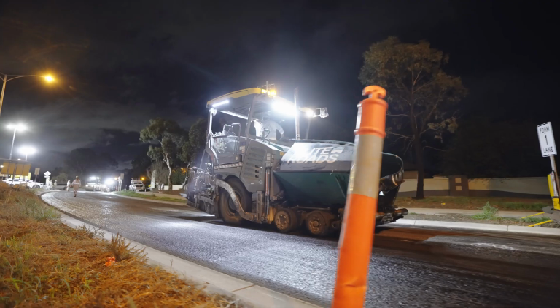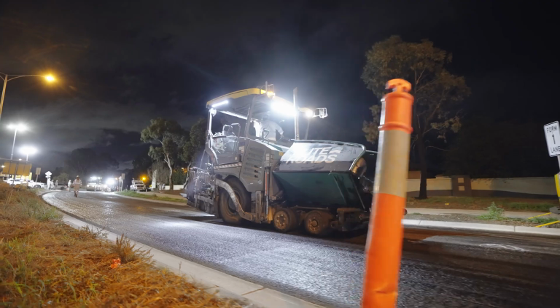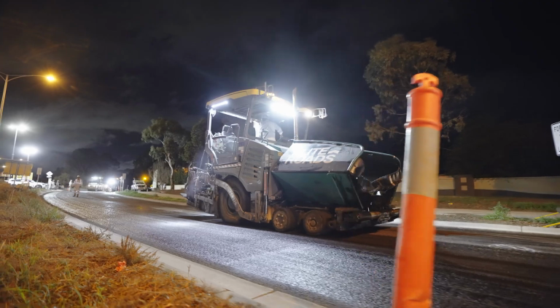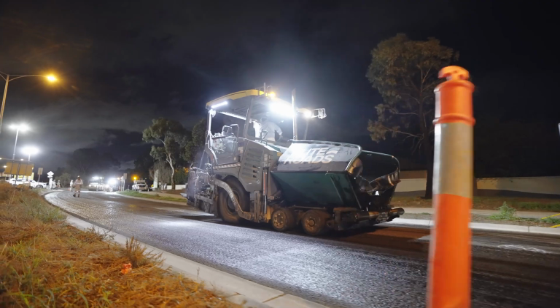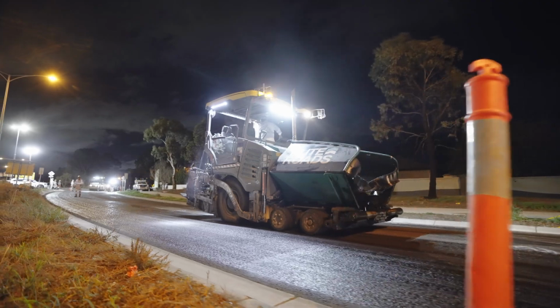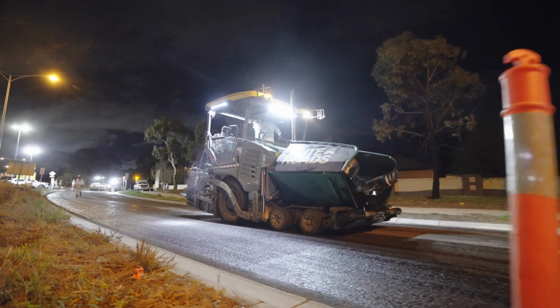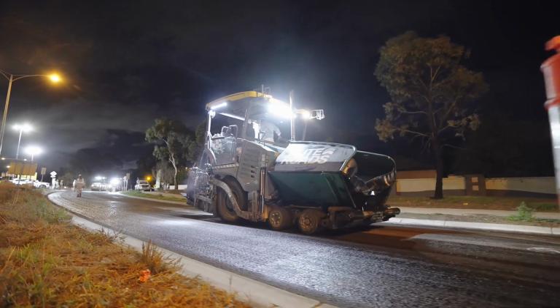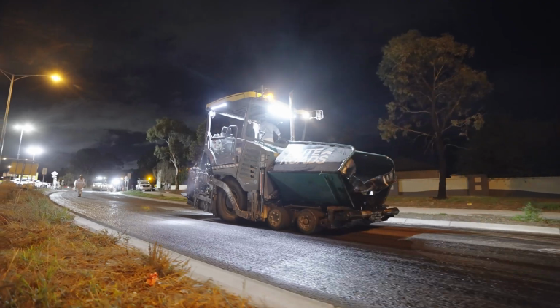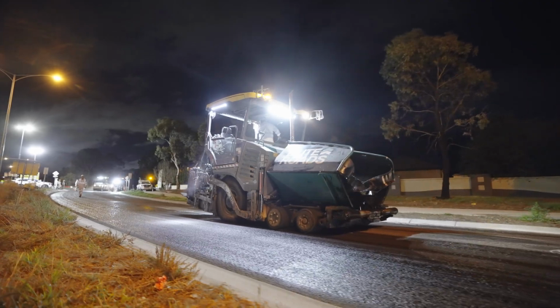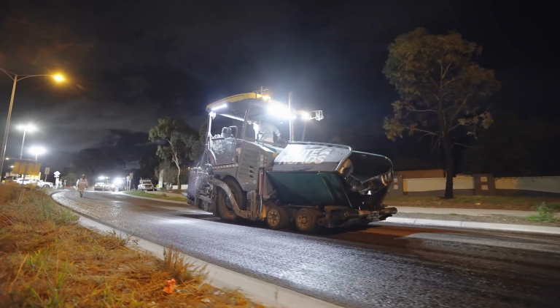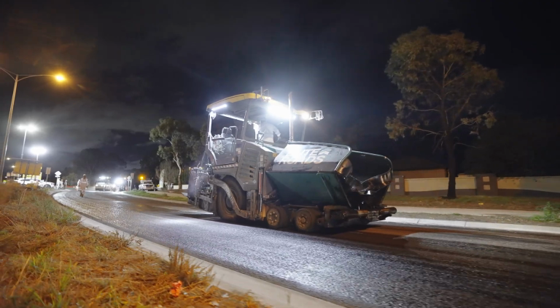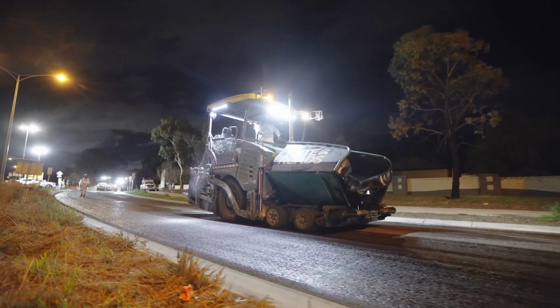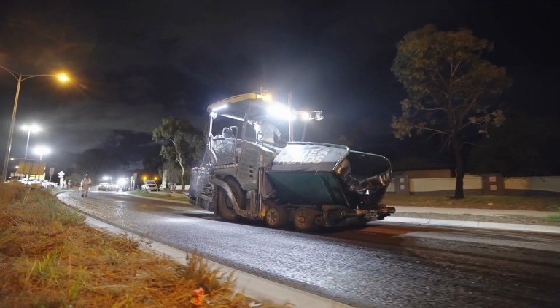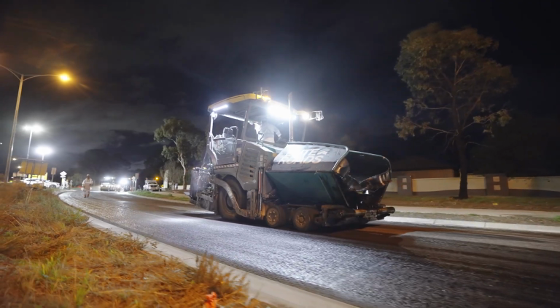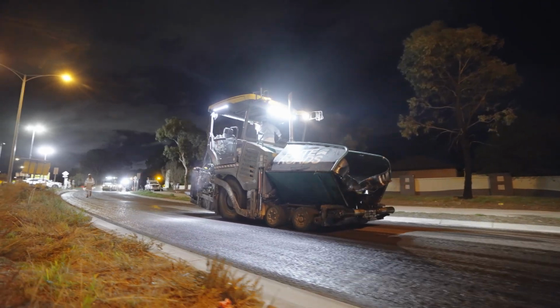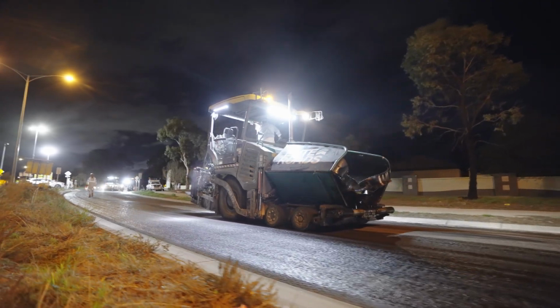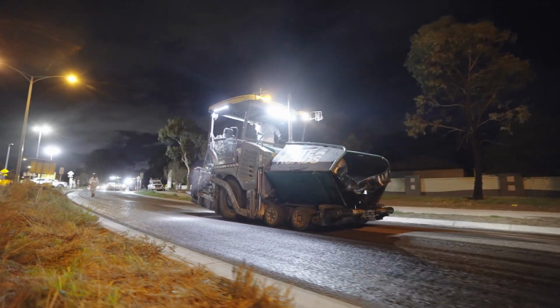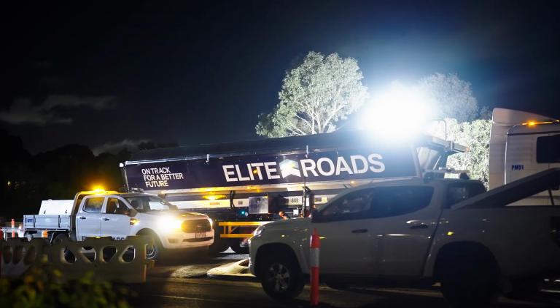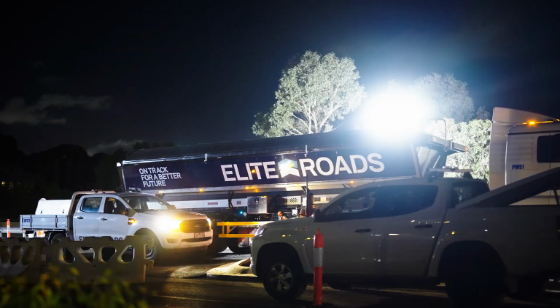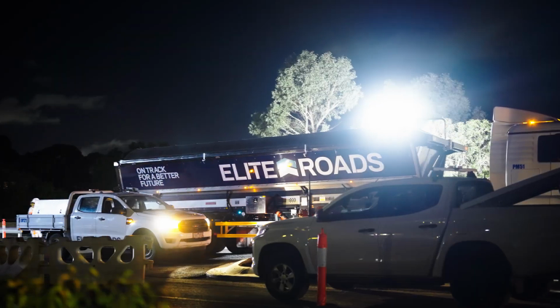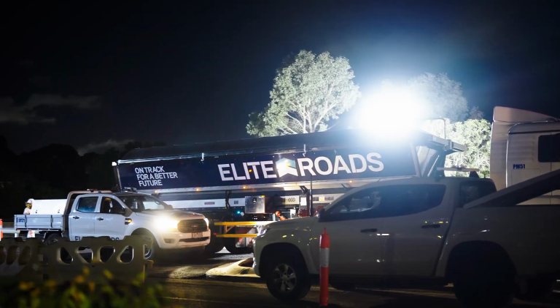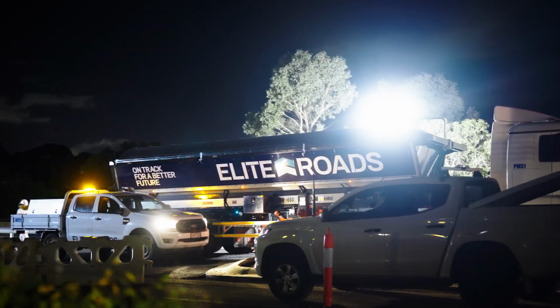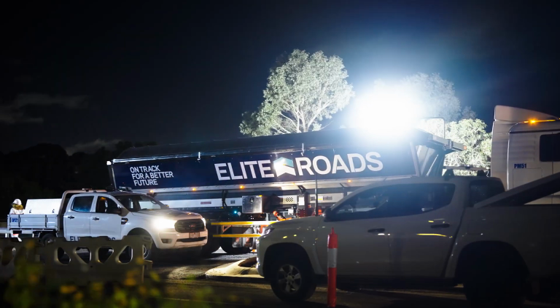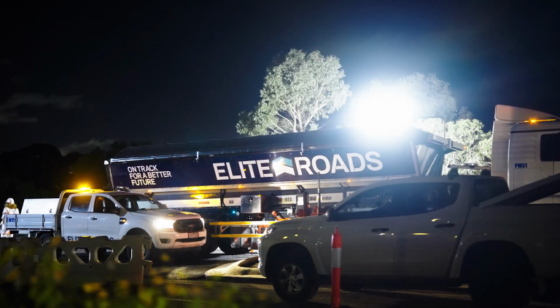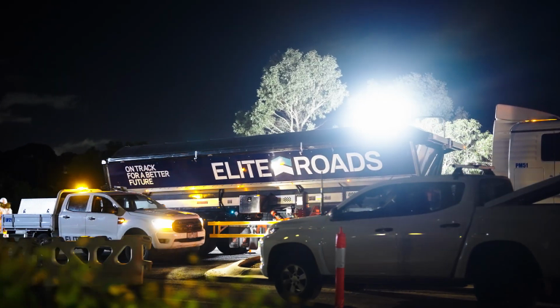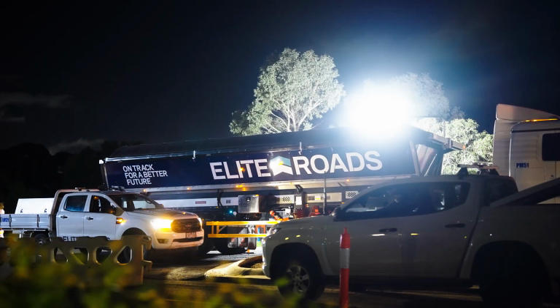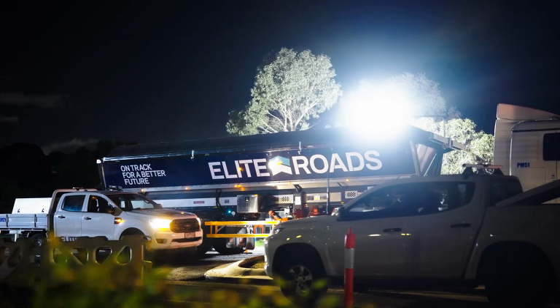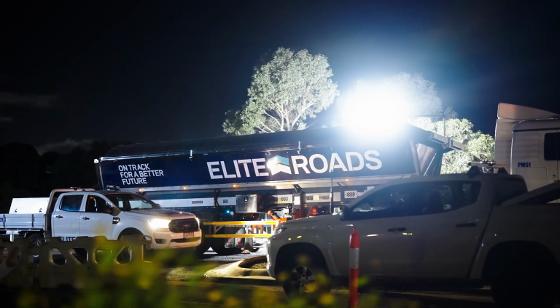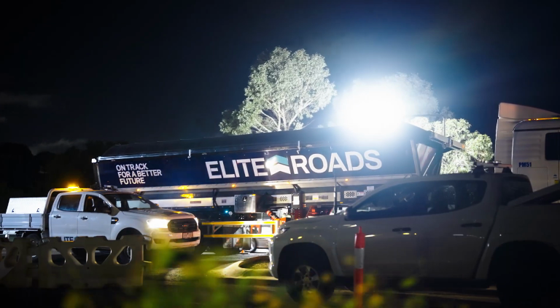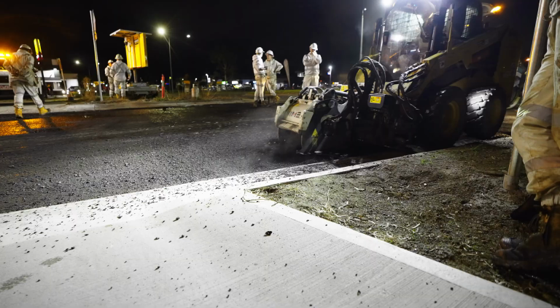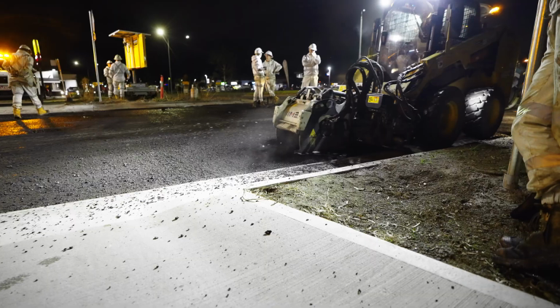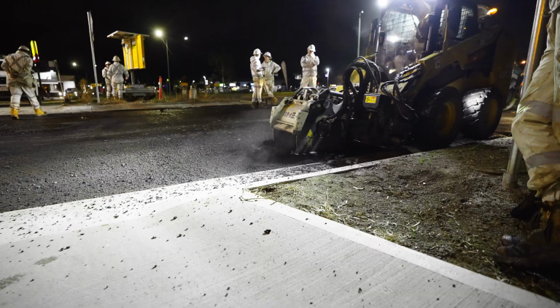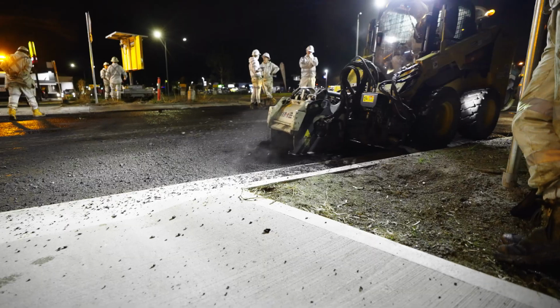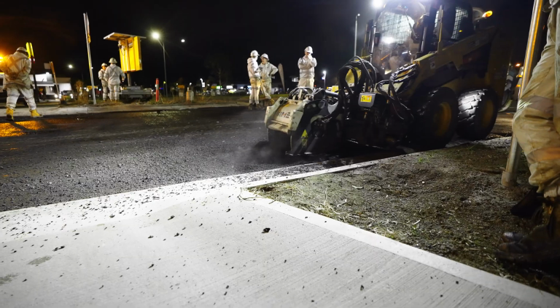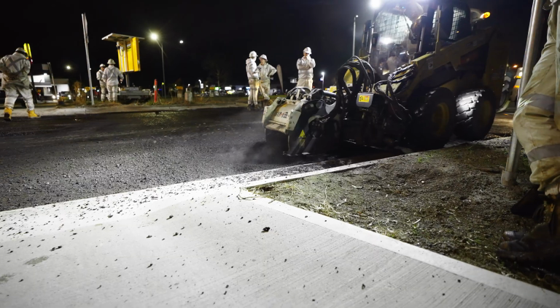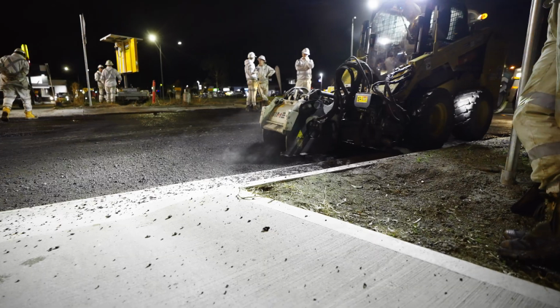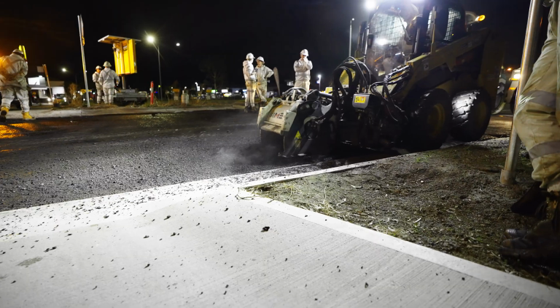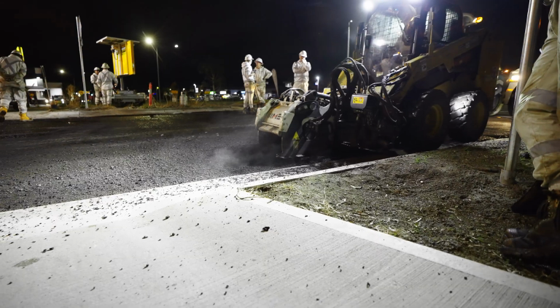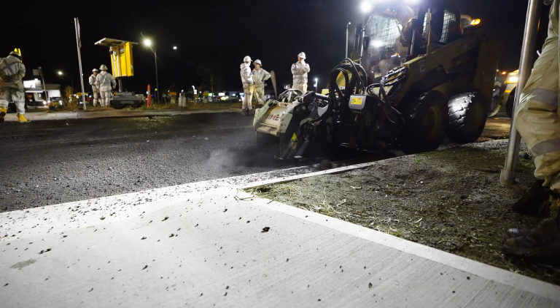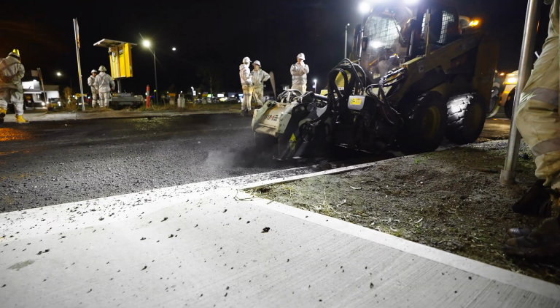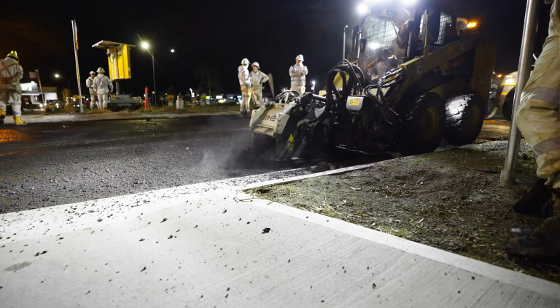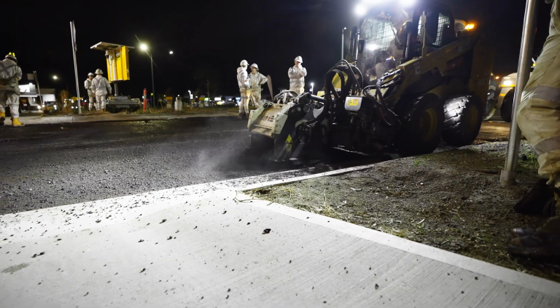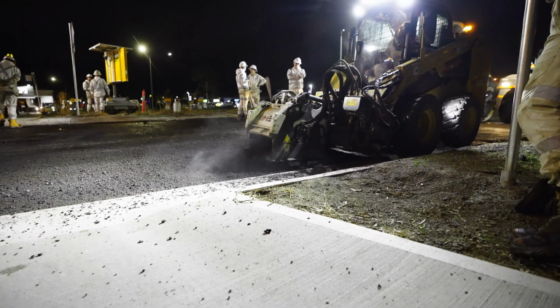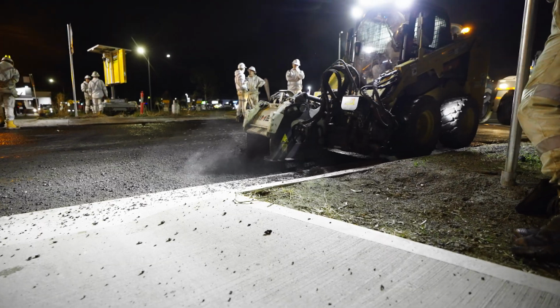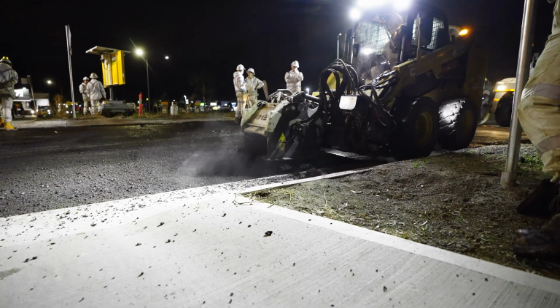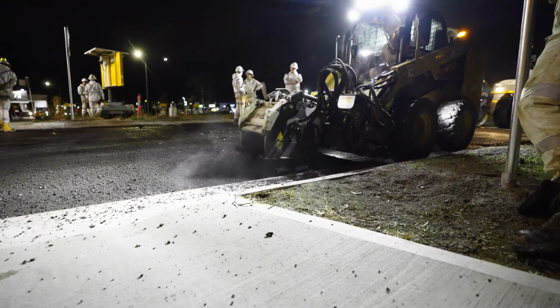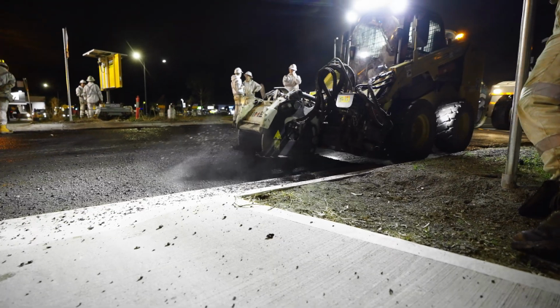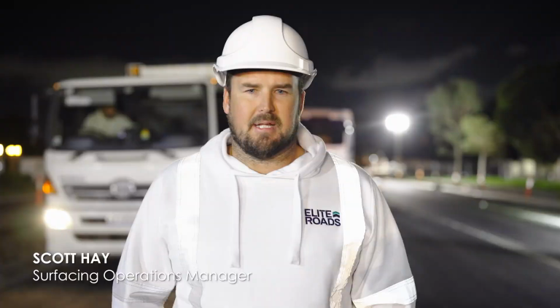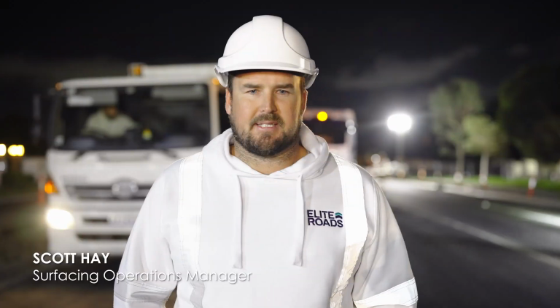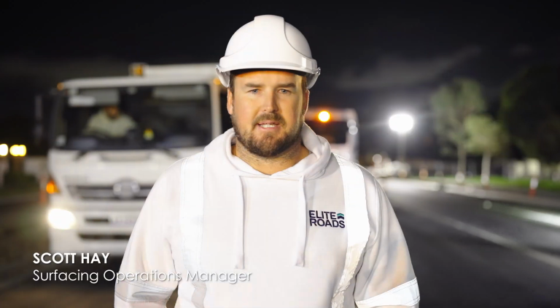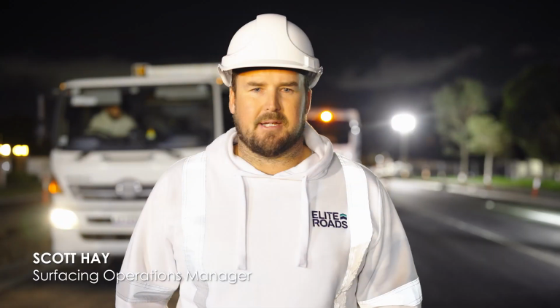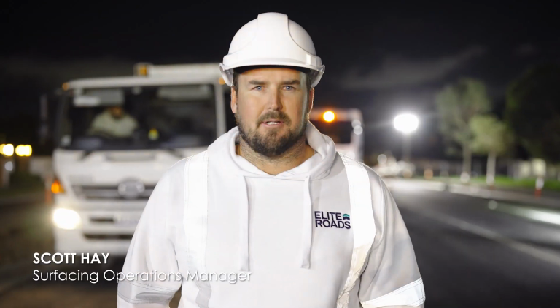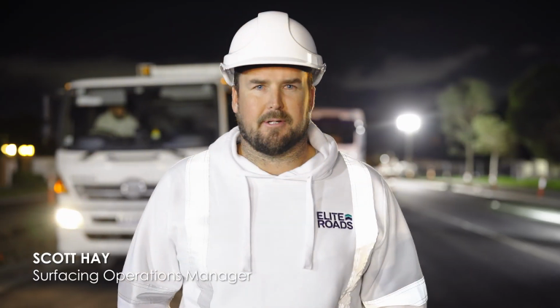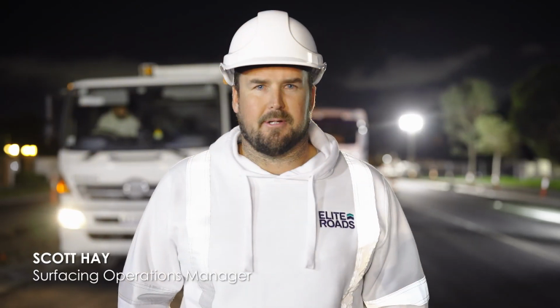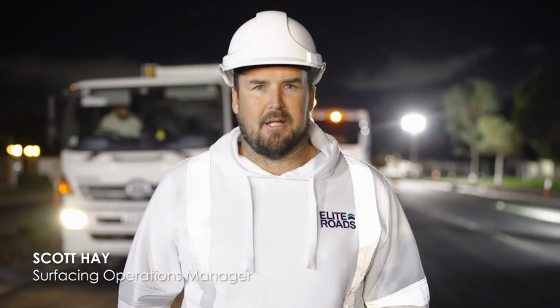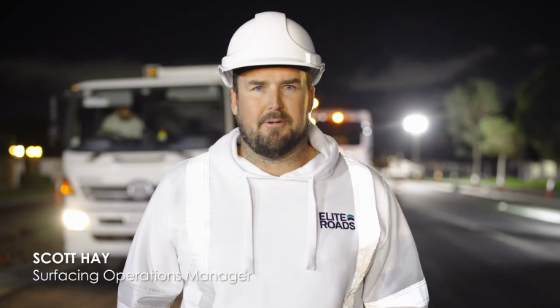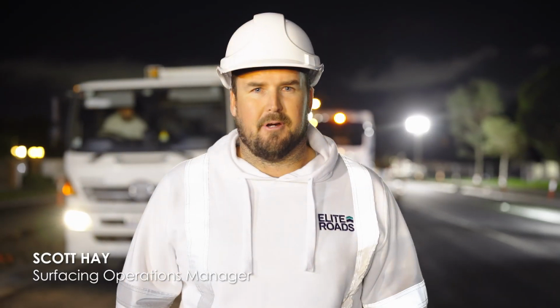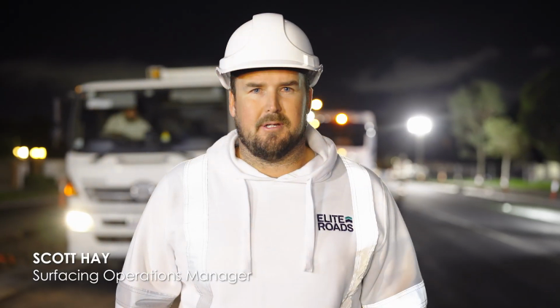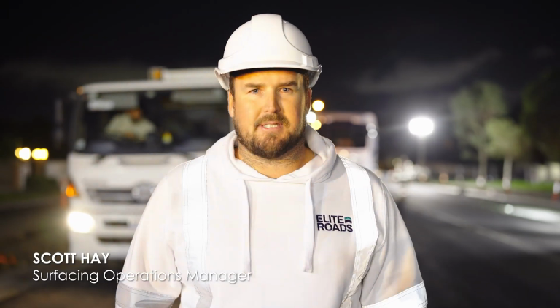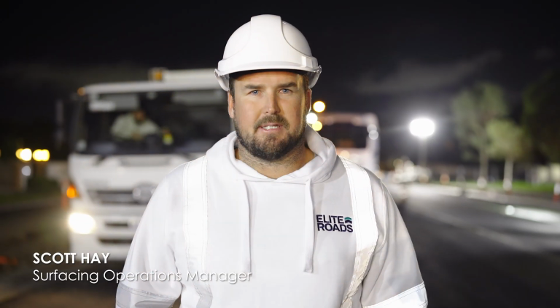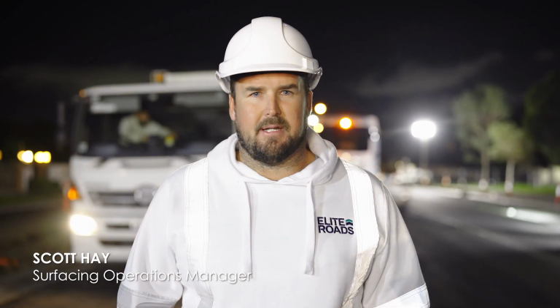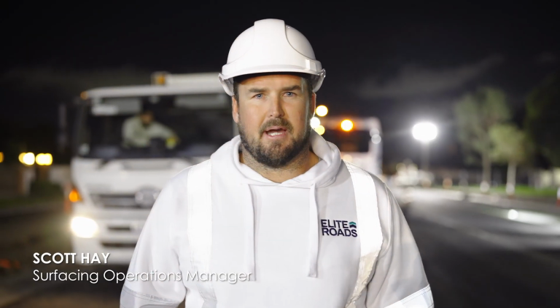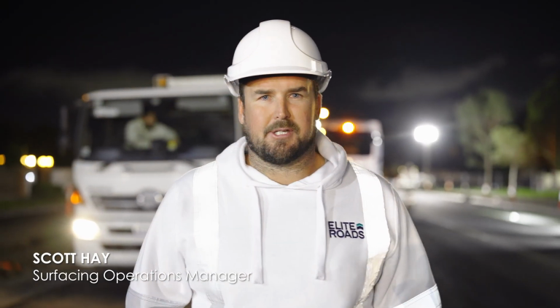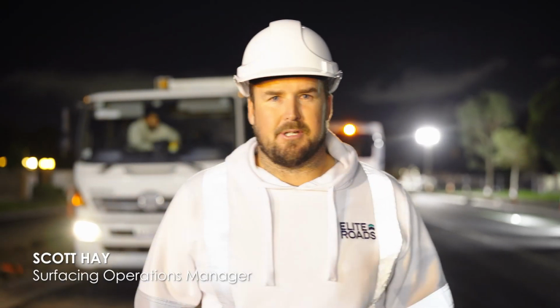Ever wondered how major road upgrades happen overnight in some of Melbourne's busiest suburbs? Let's take a look at Elite Roads in action.